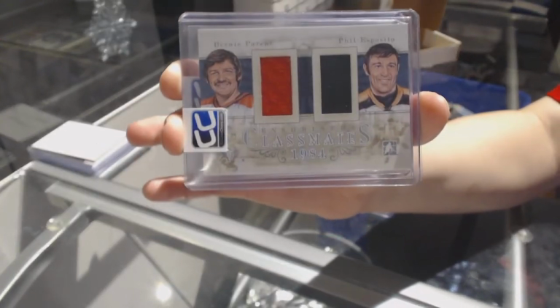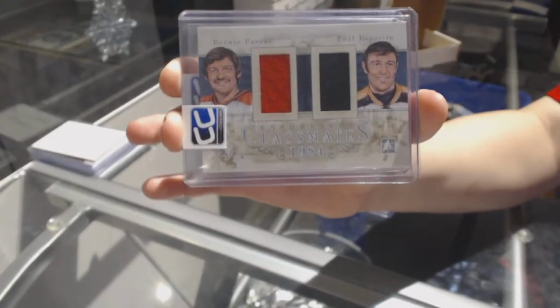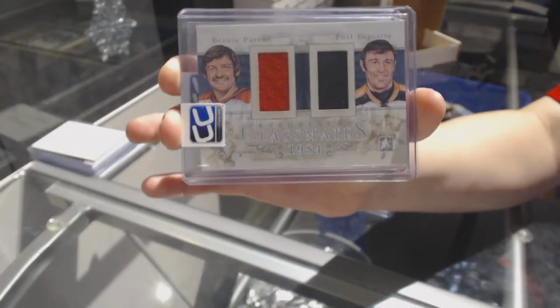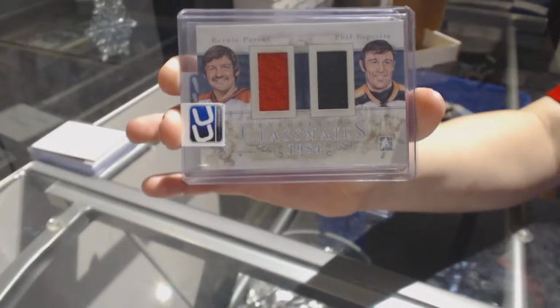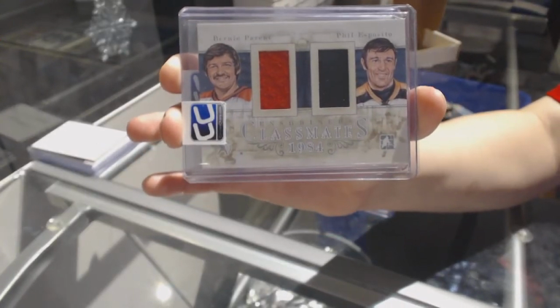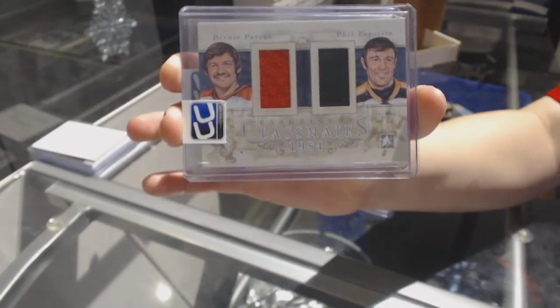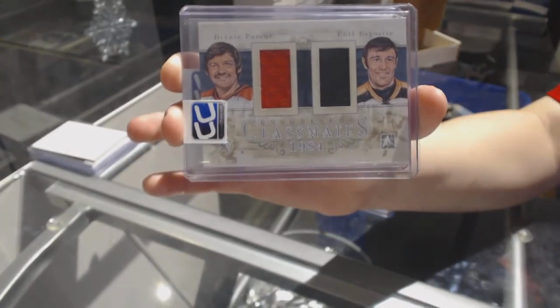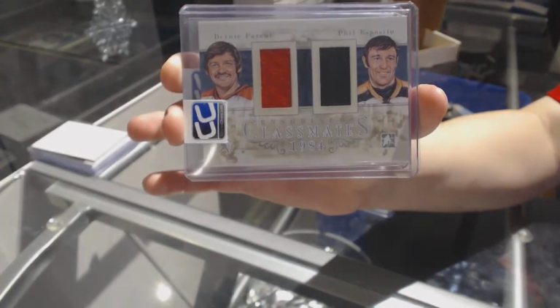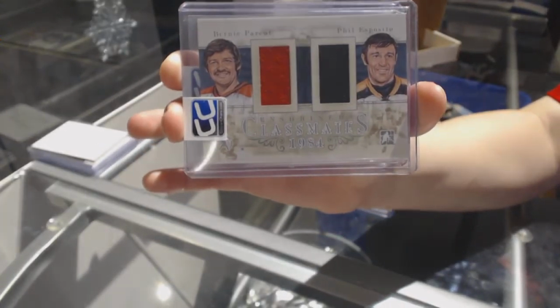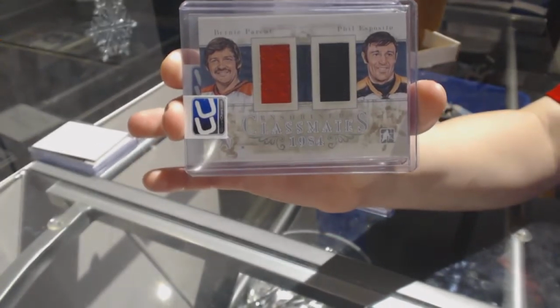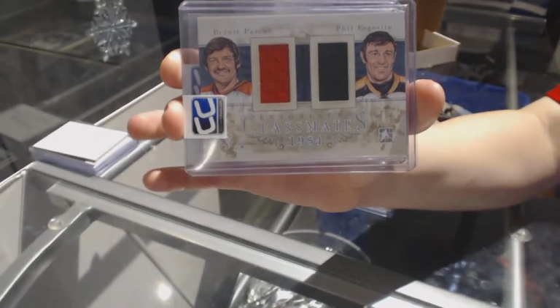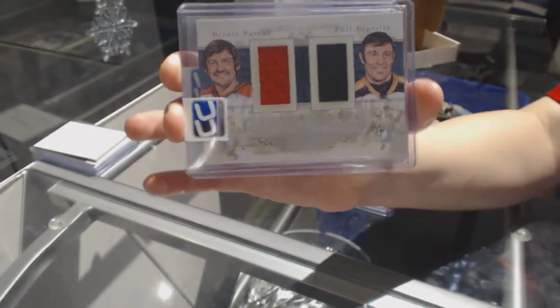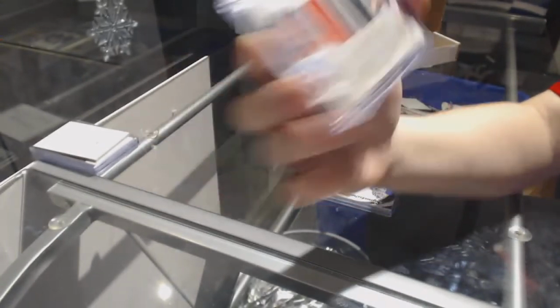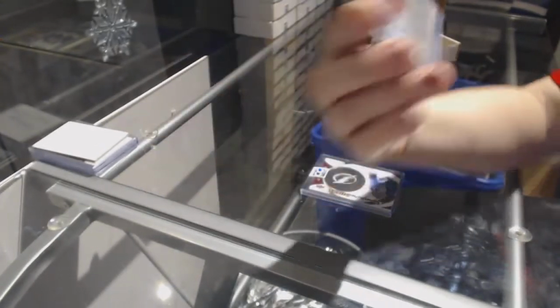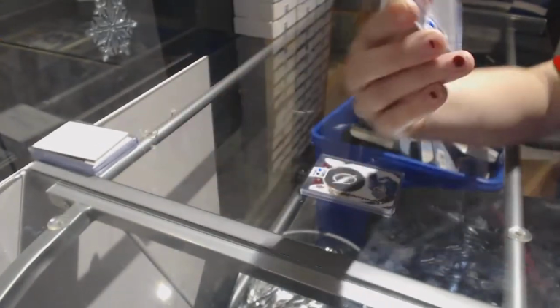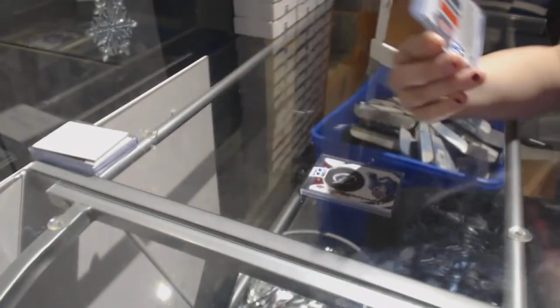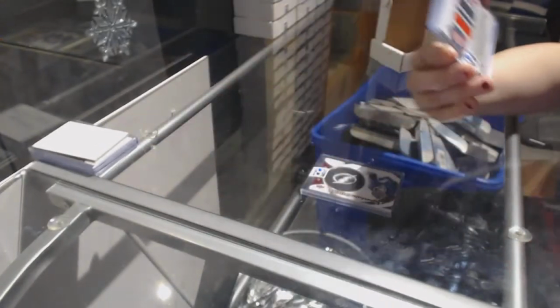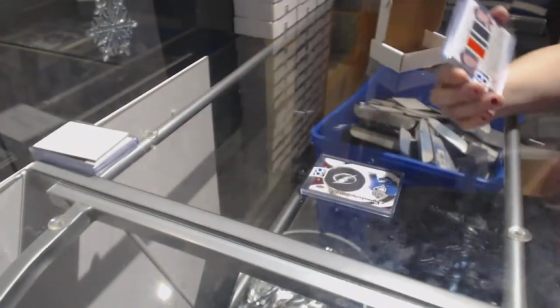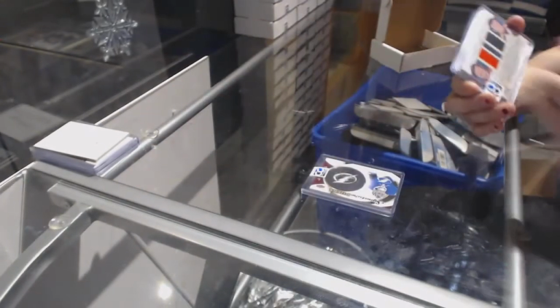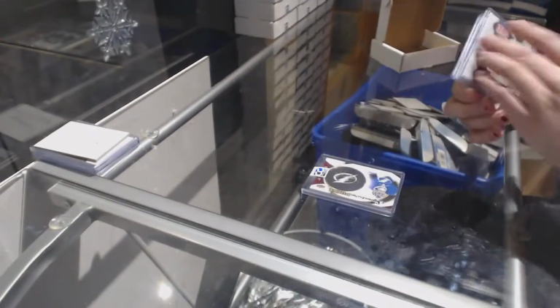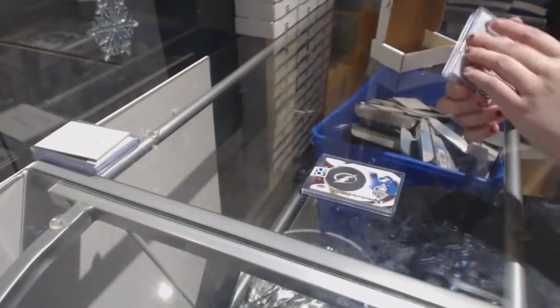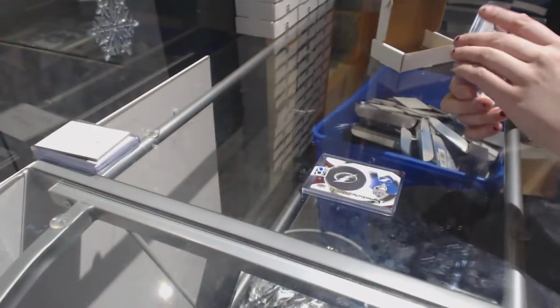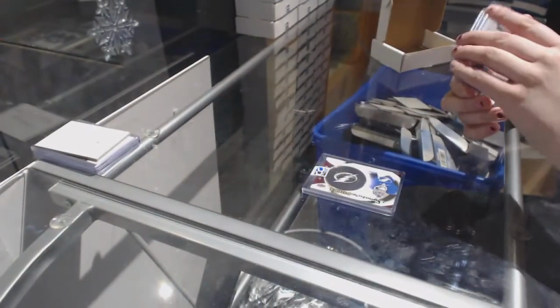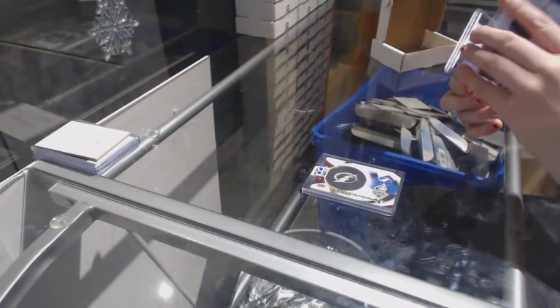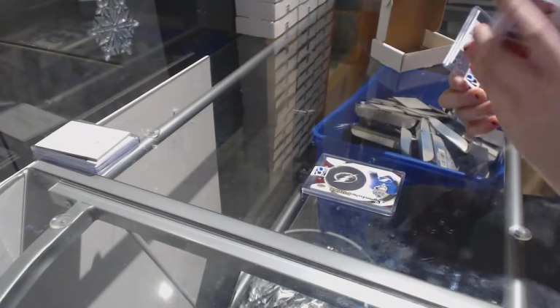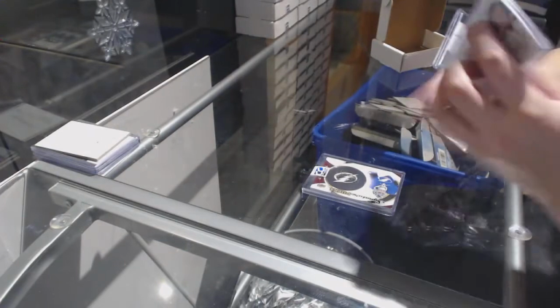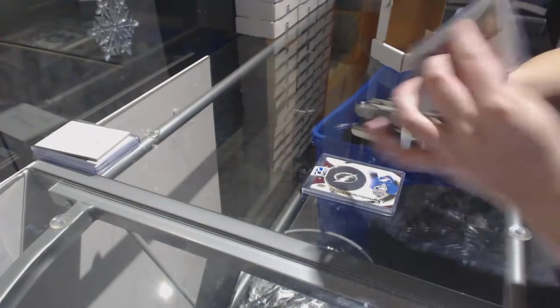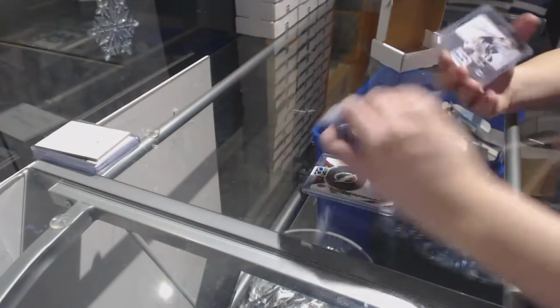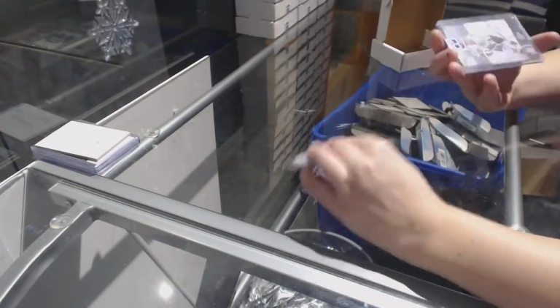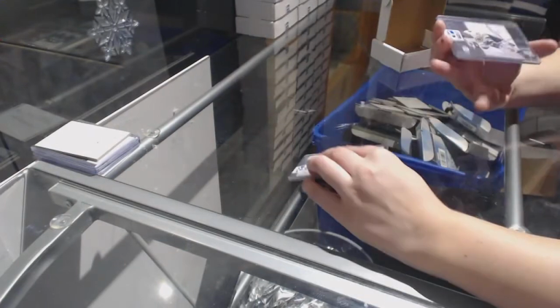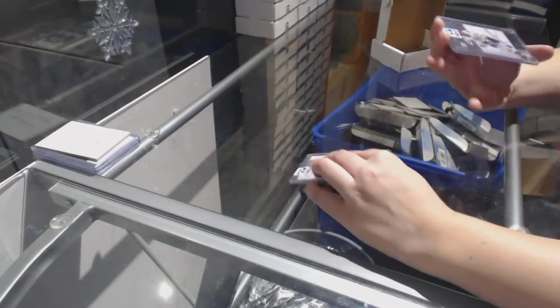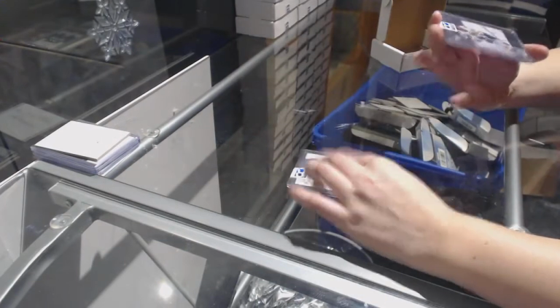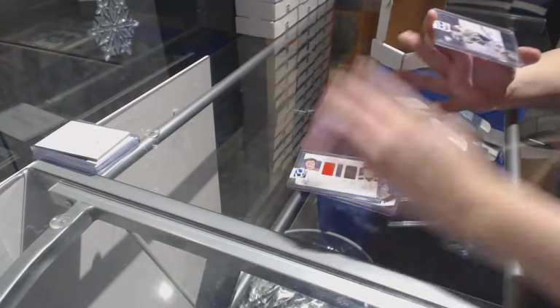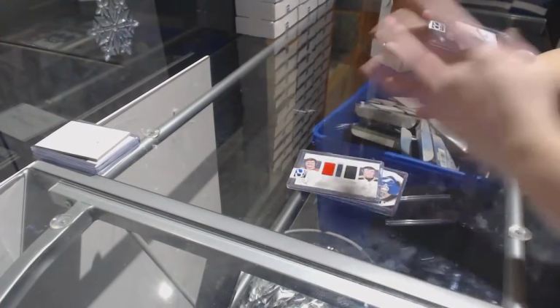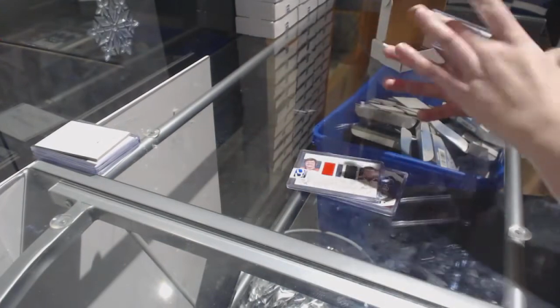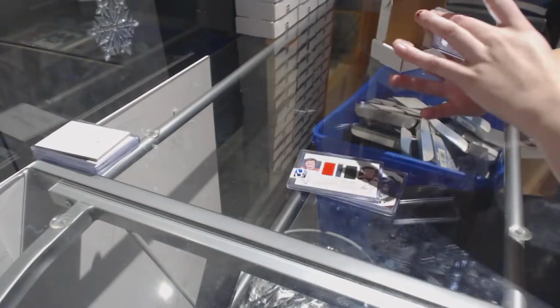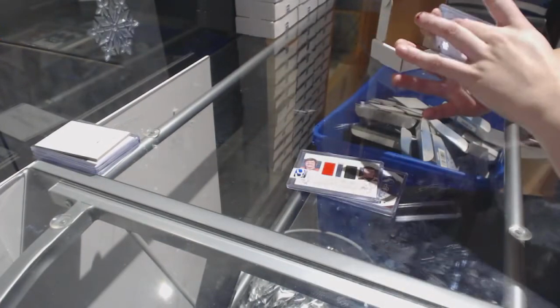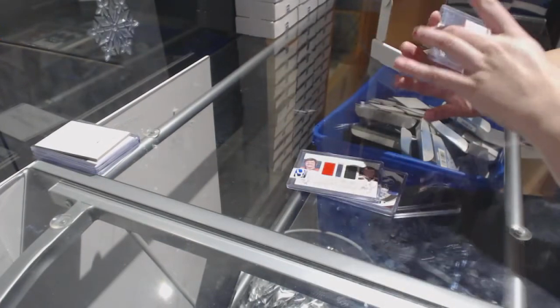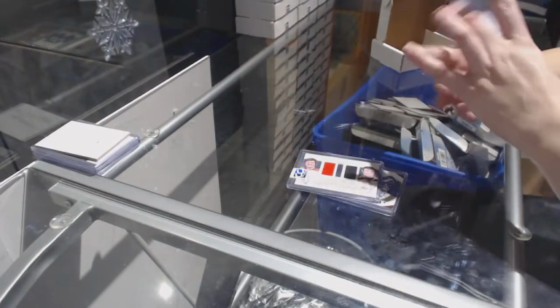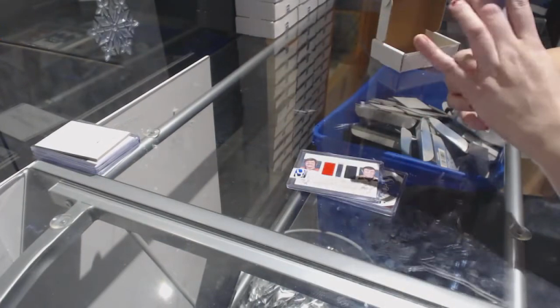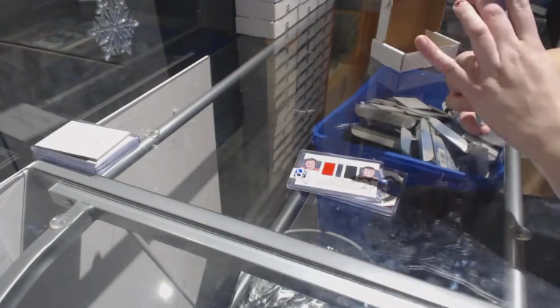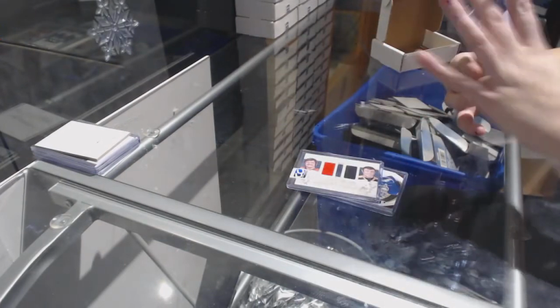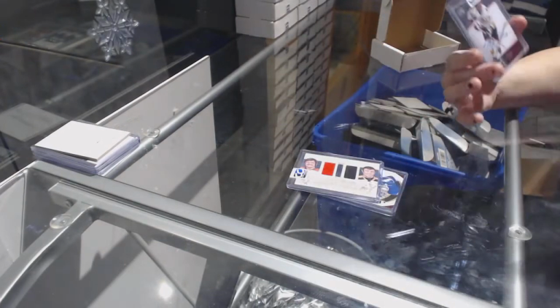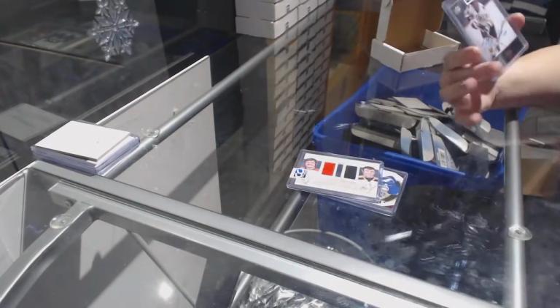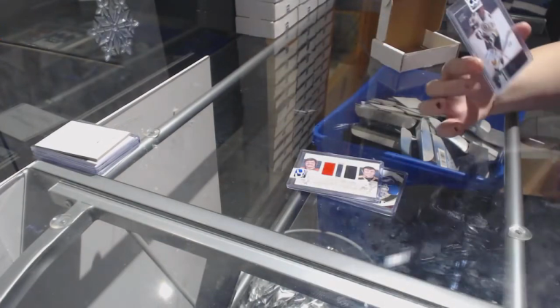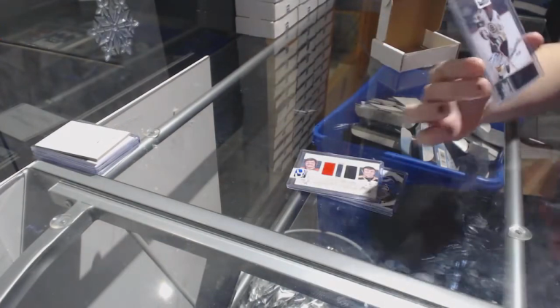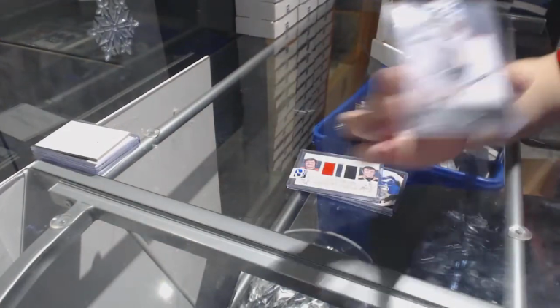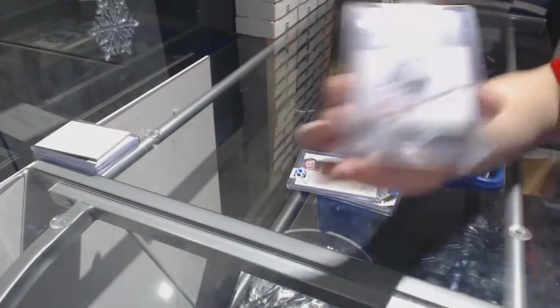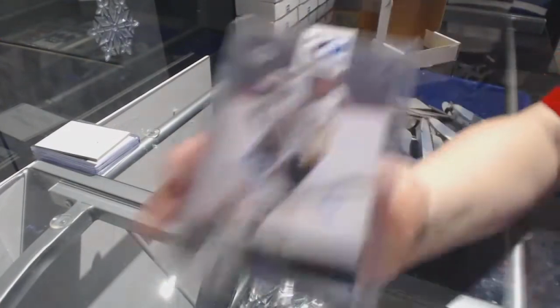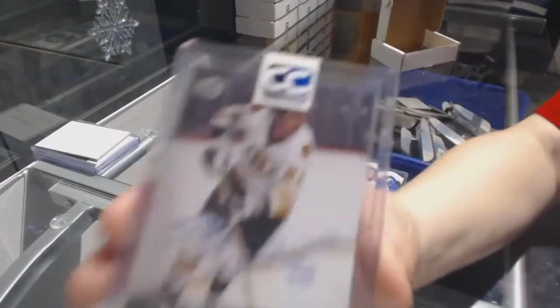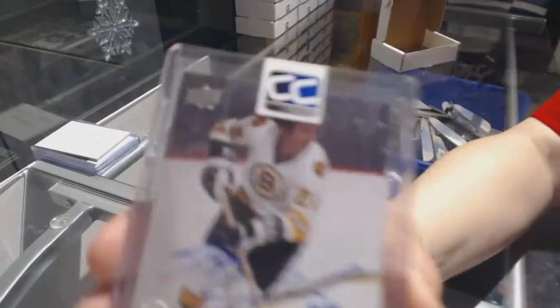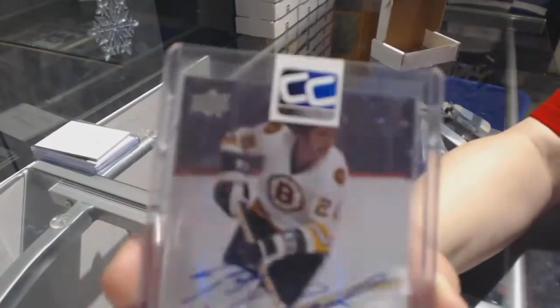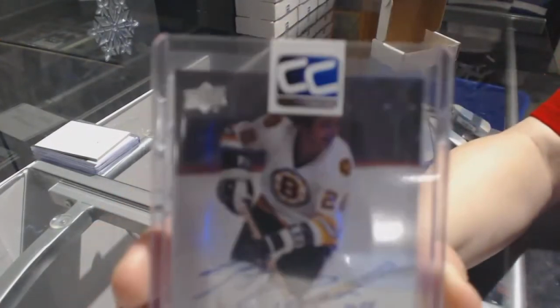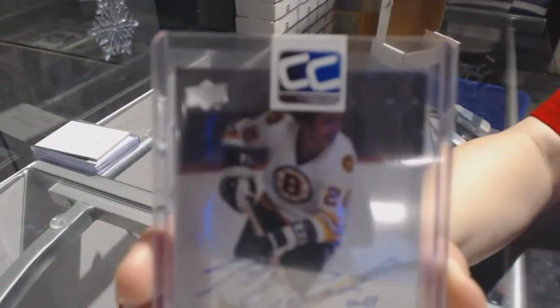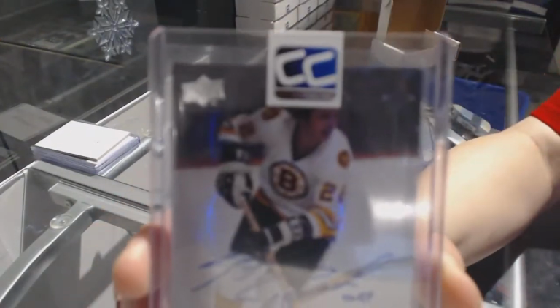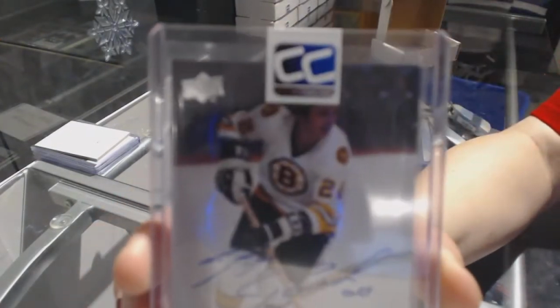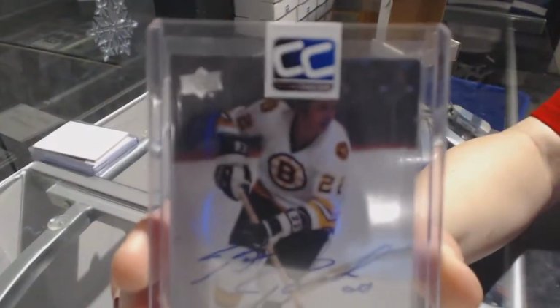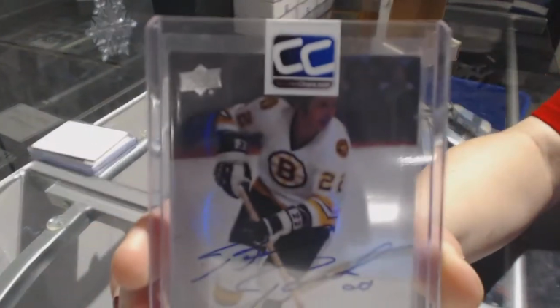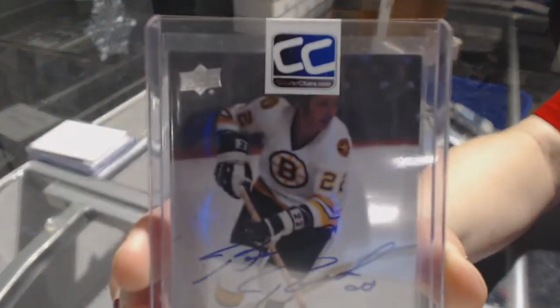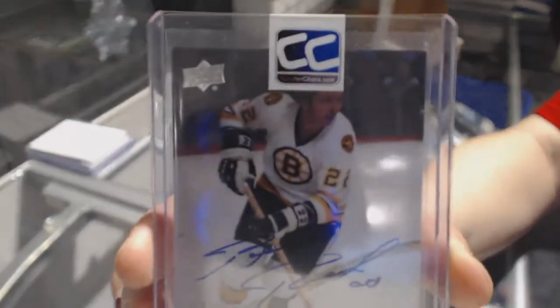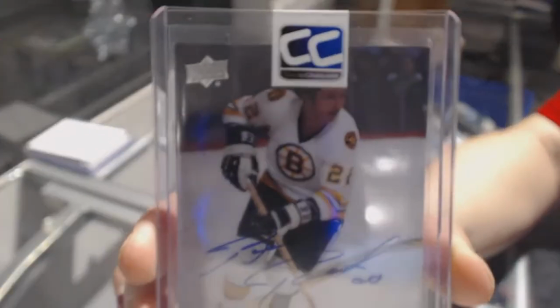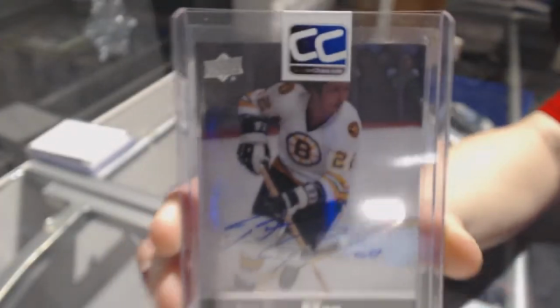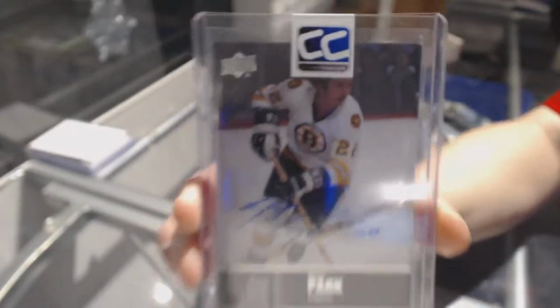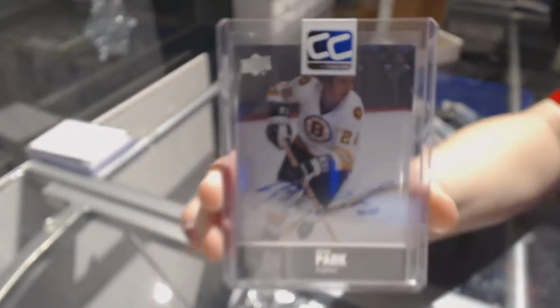Bernie Perron and Phil Esposito. And we've got a 97 Legends Auto of Brad Park.